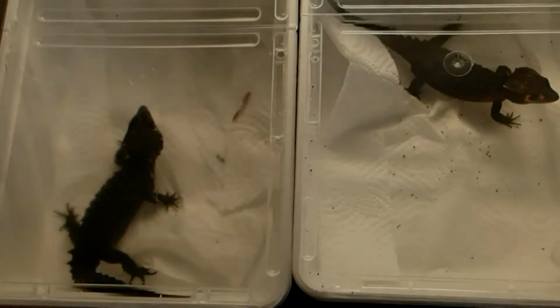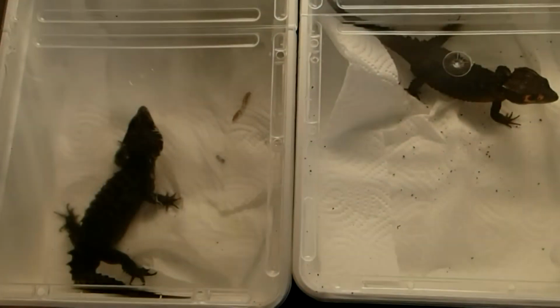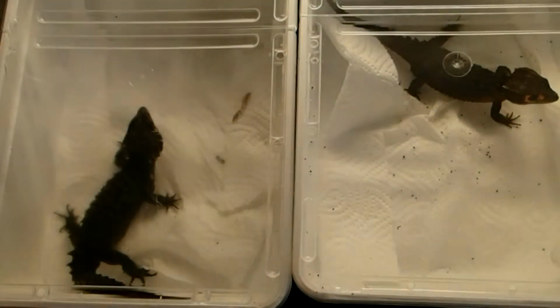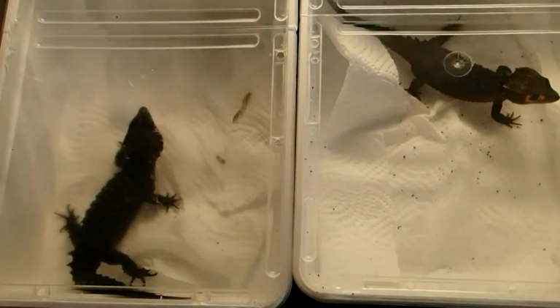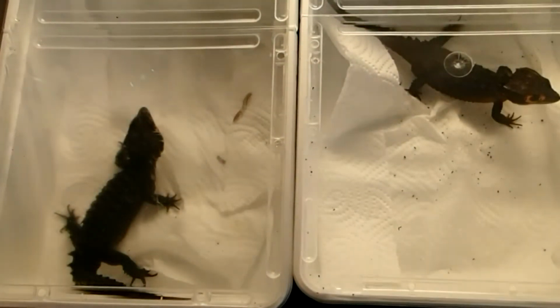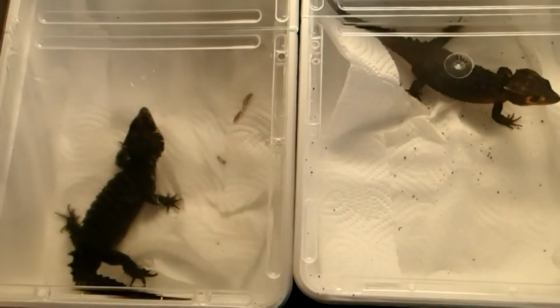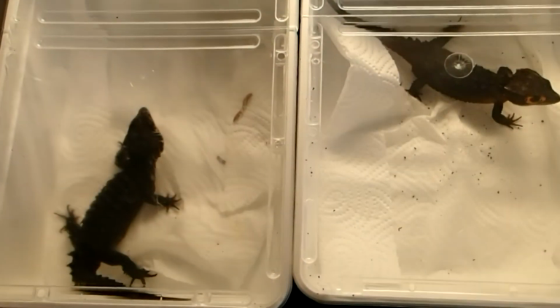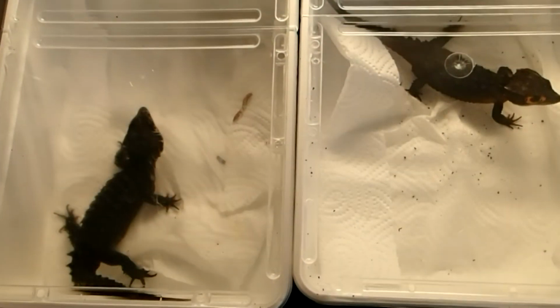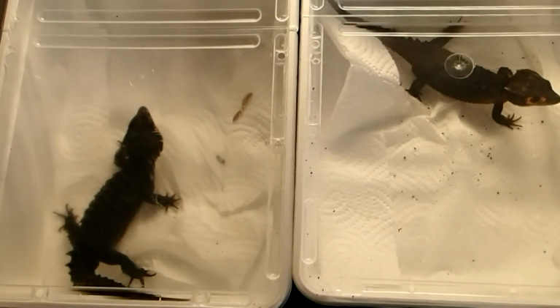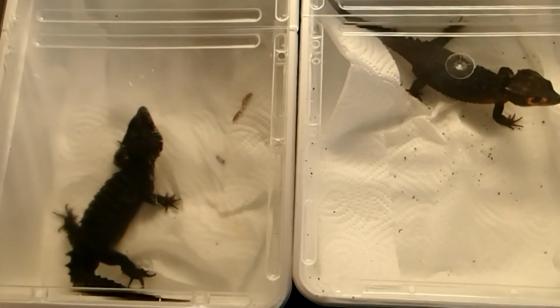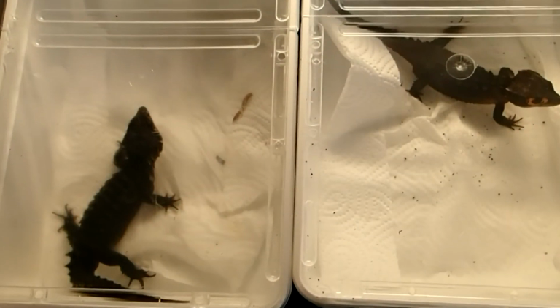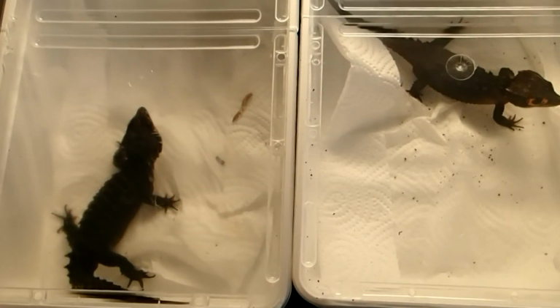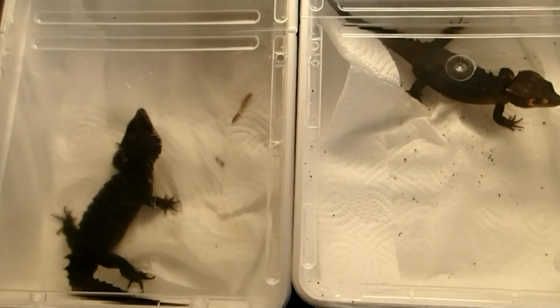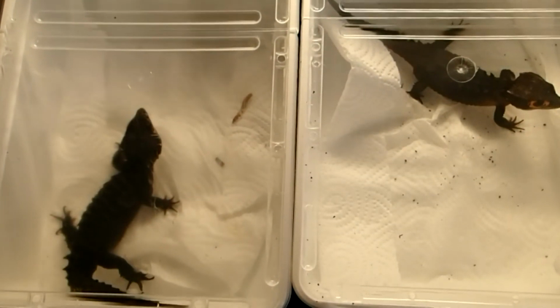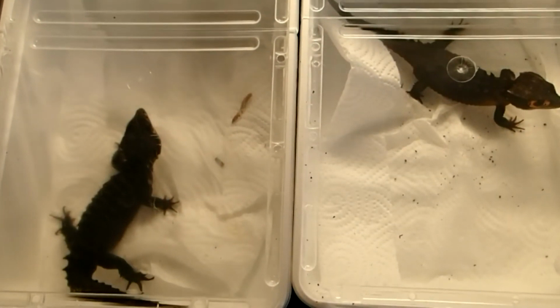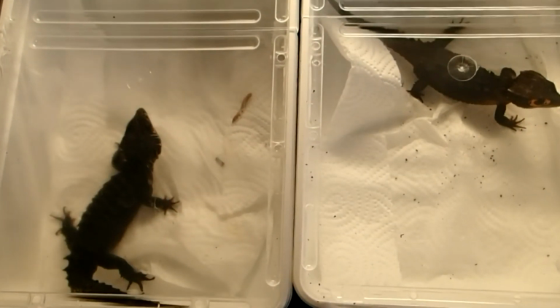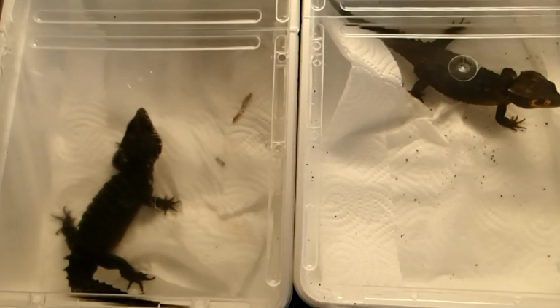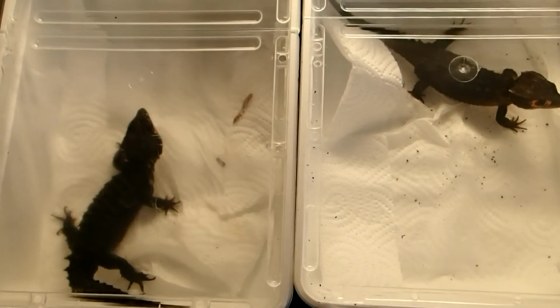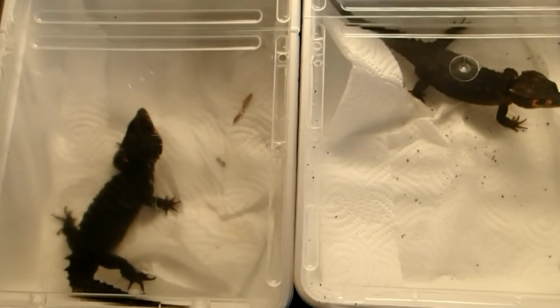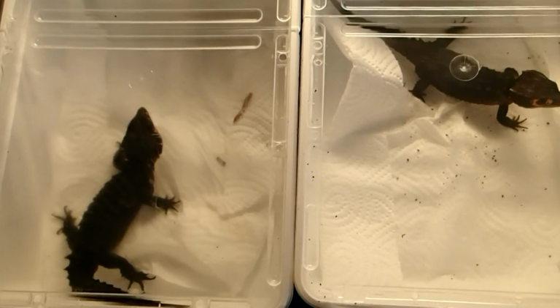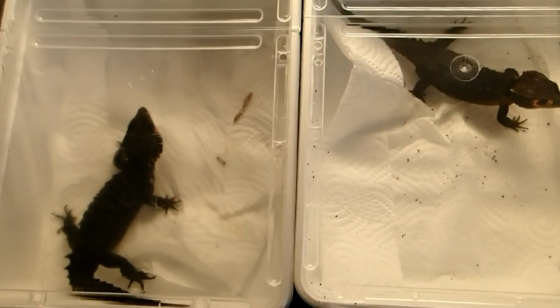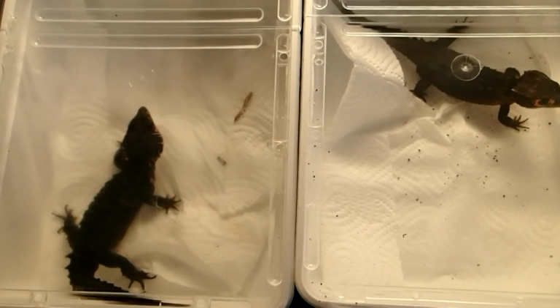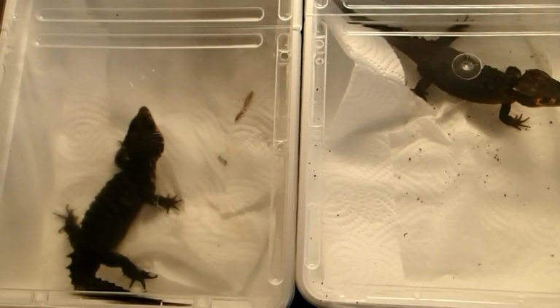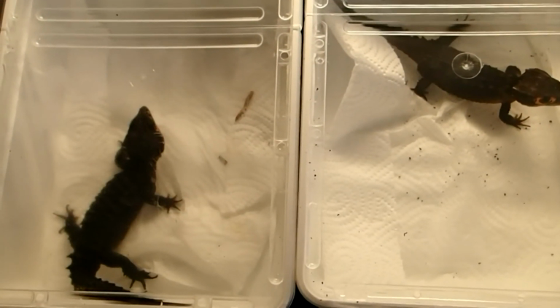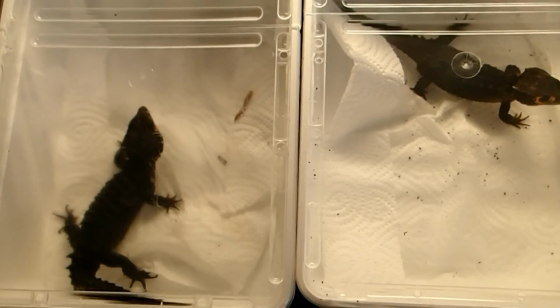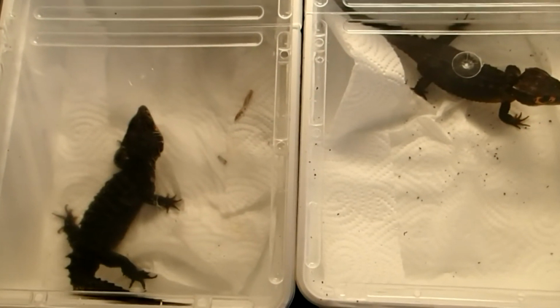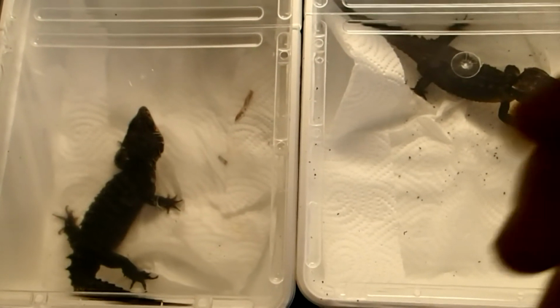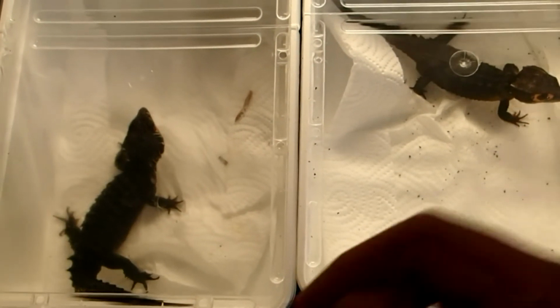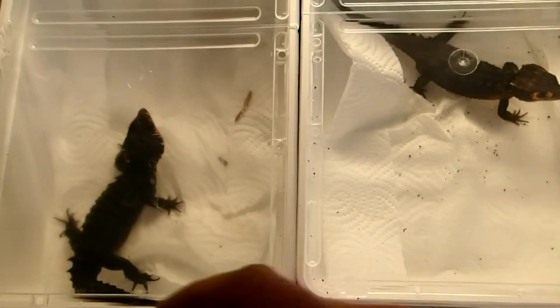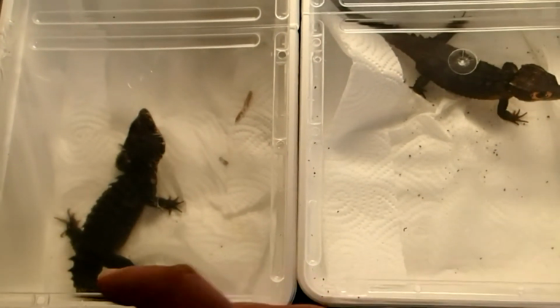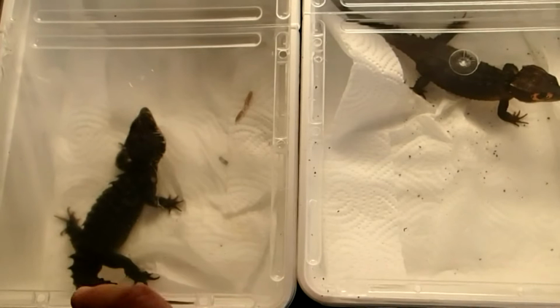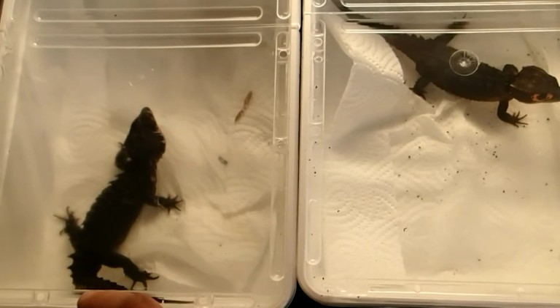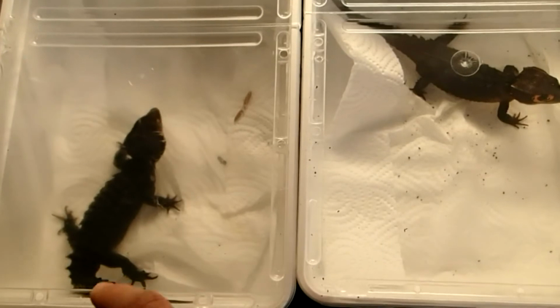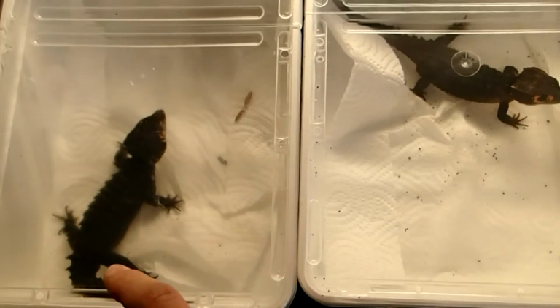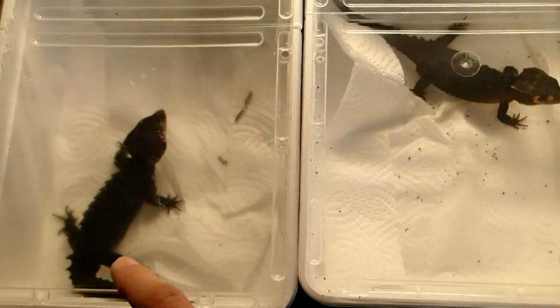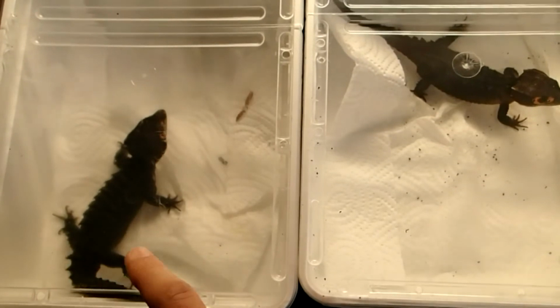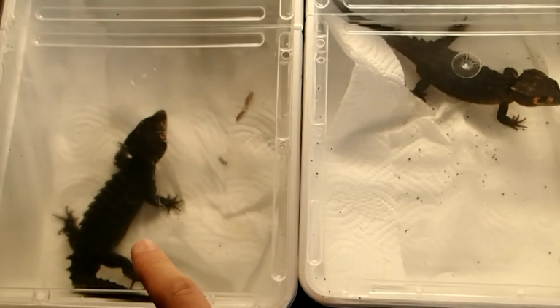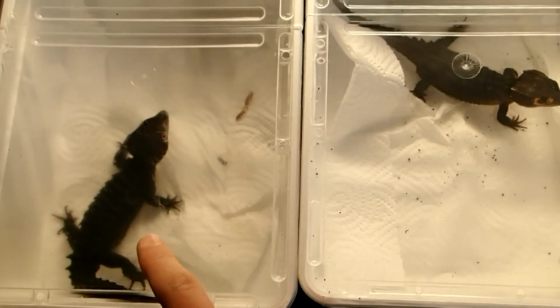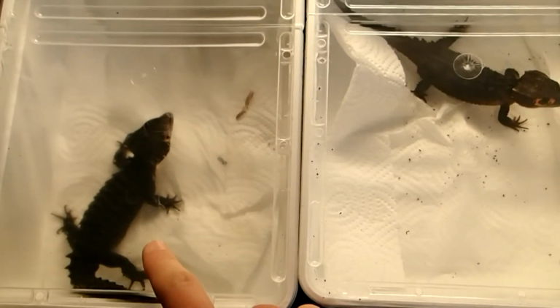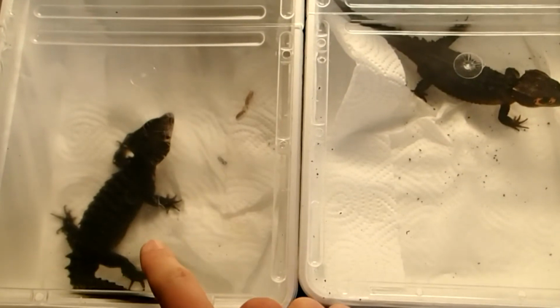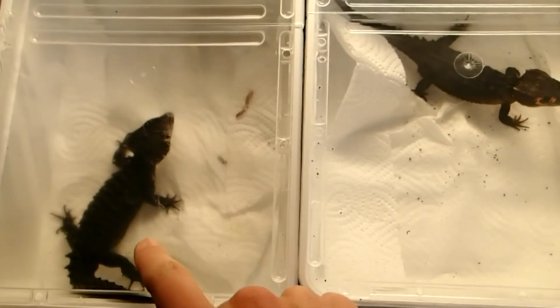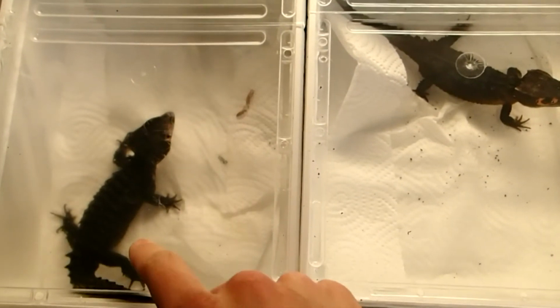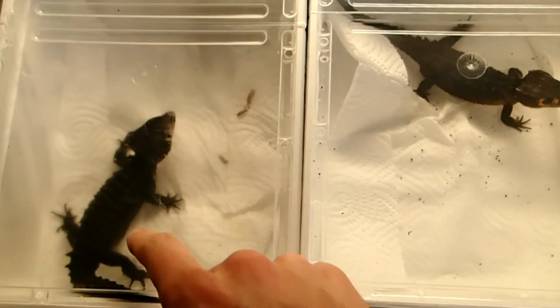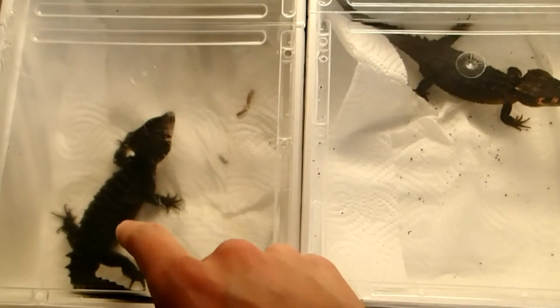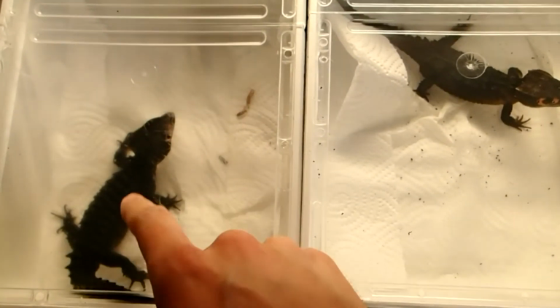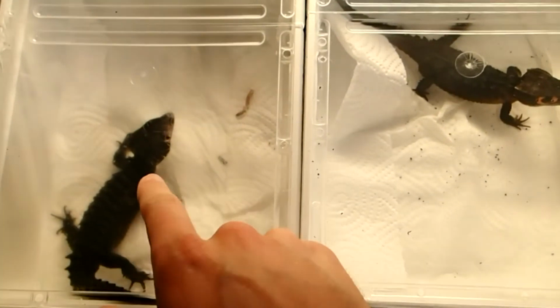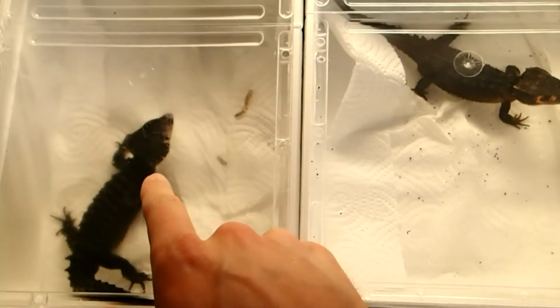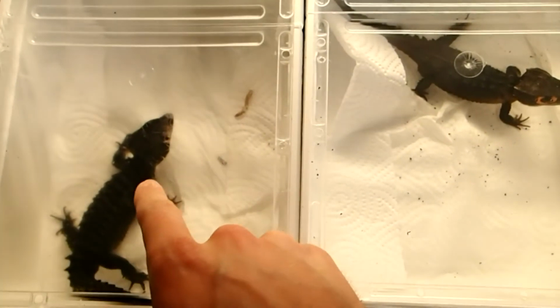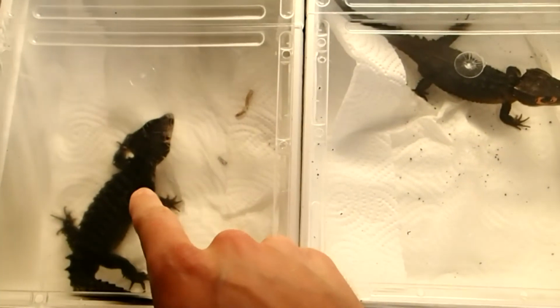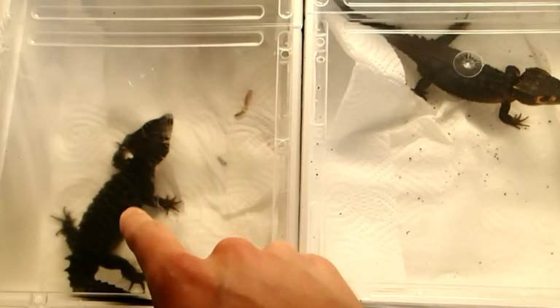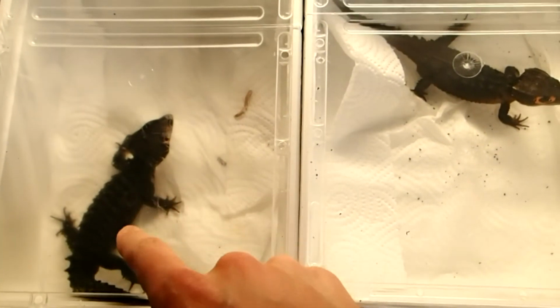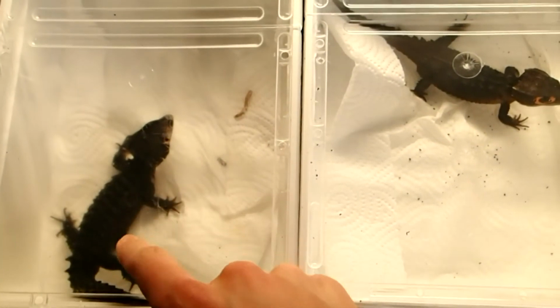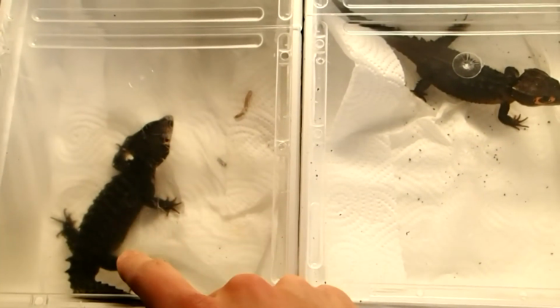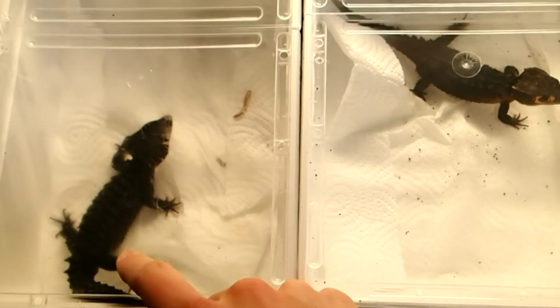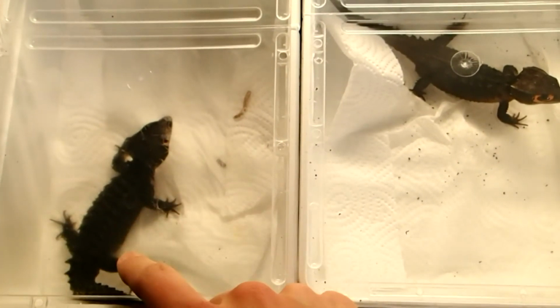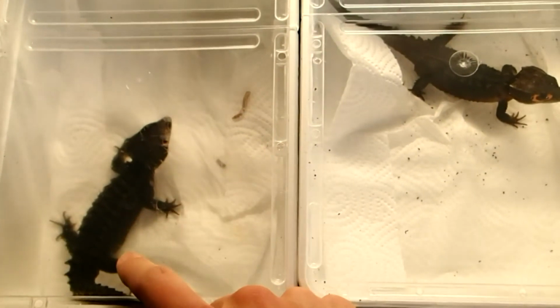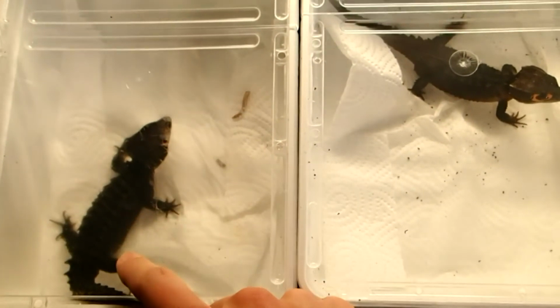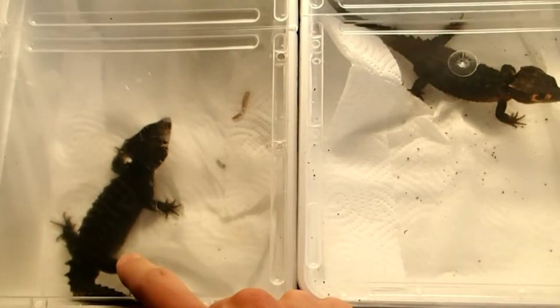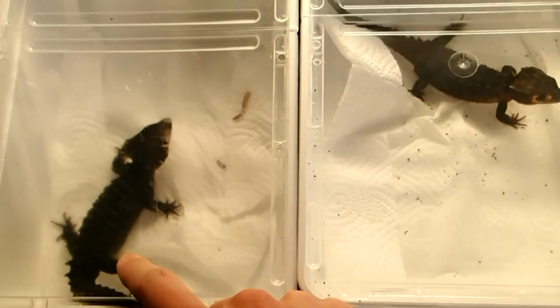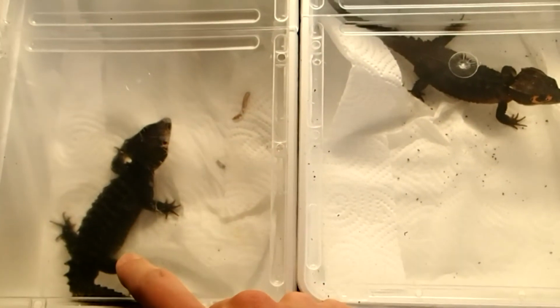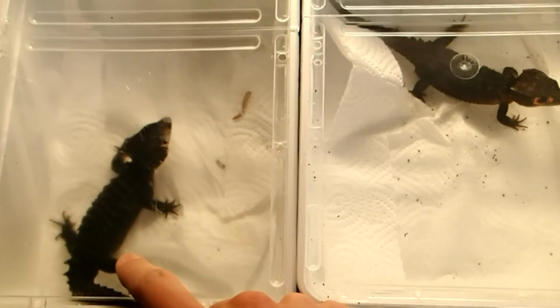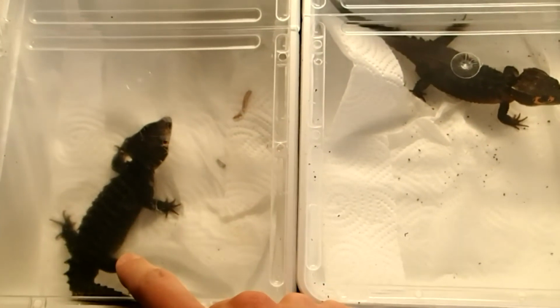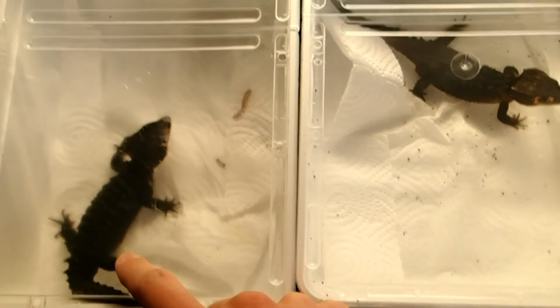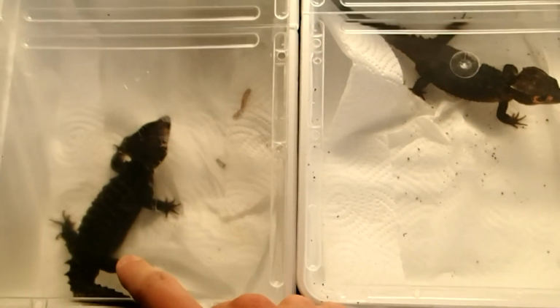Hey everyone, in this video I will show you how to sex your red-eyed crocodile skinks.